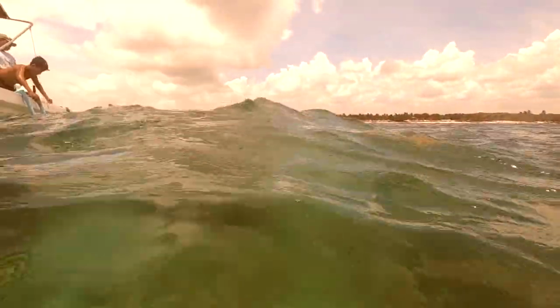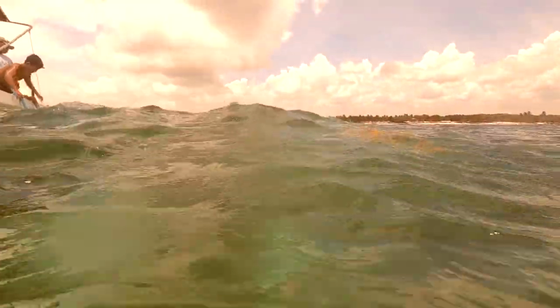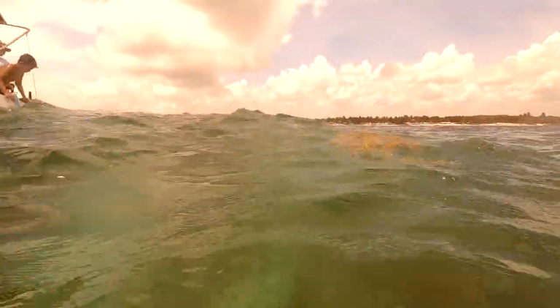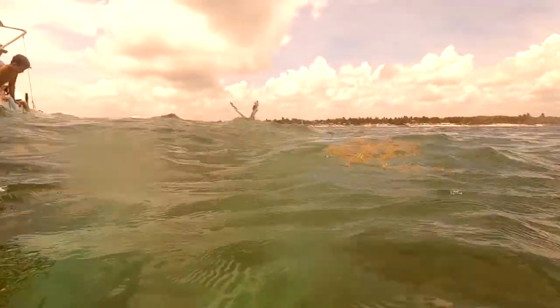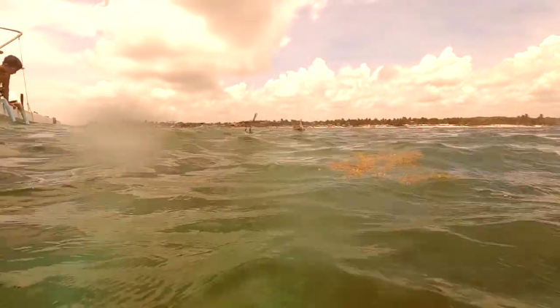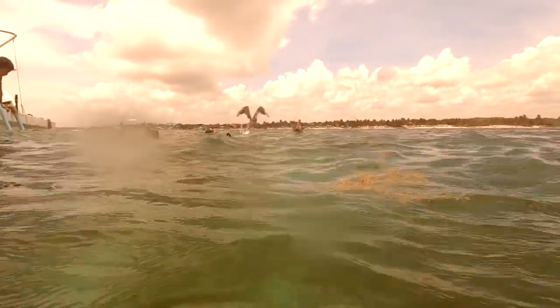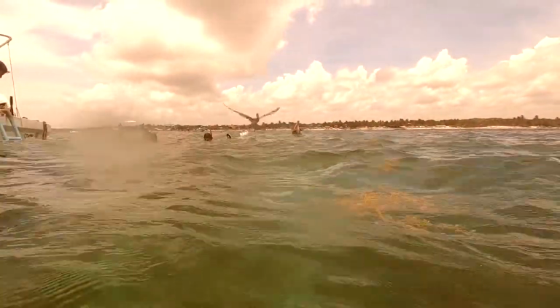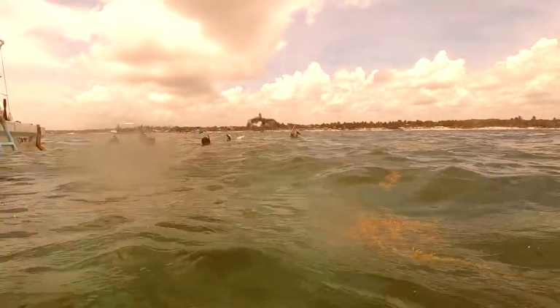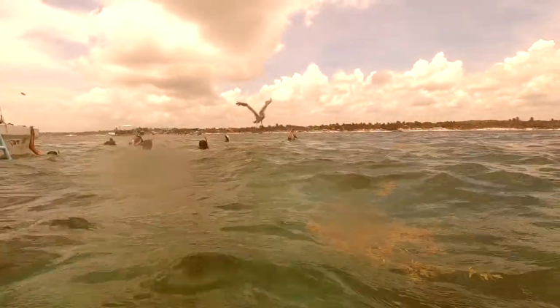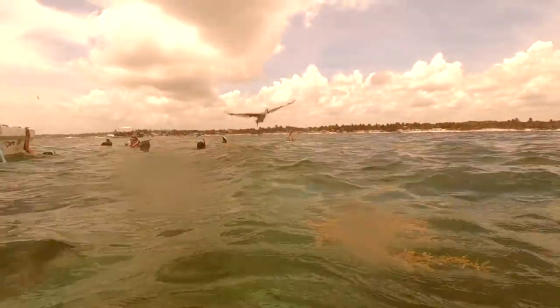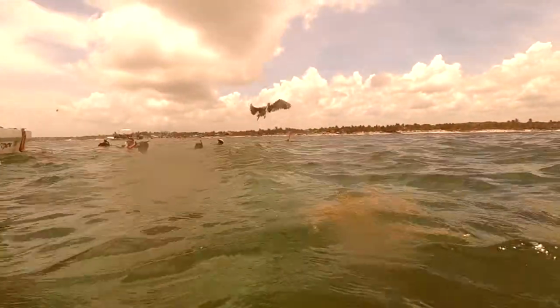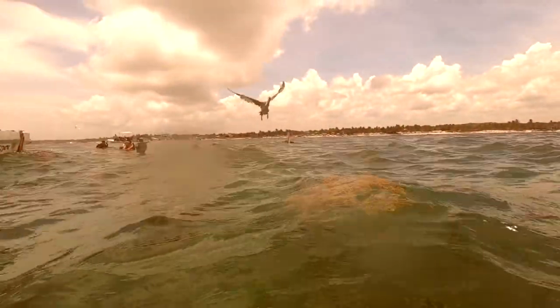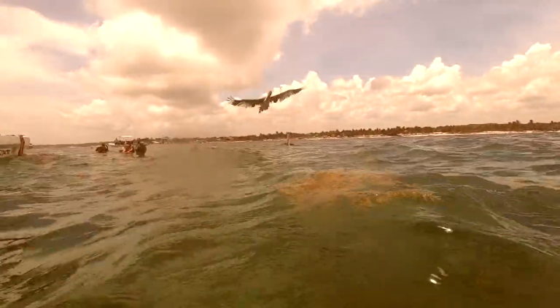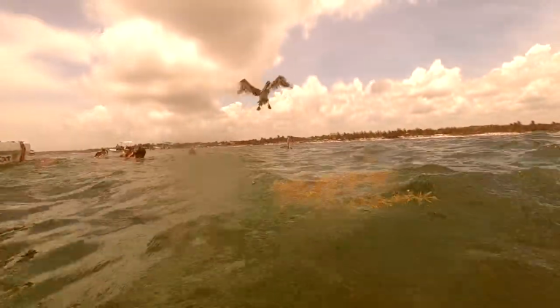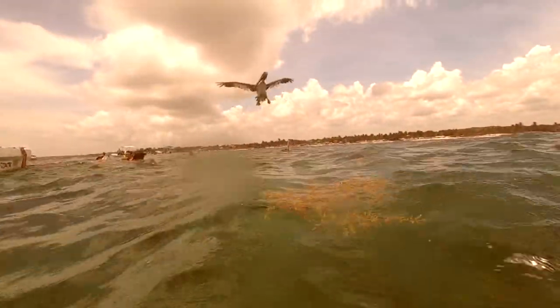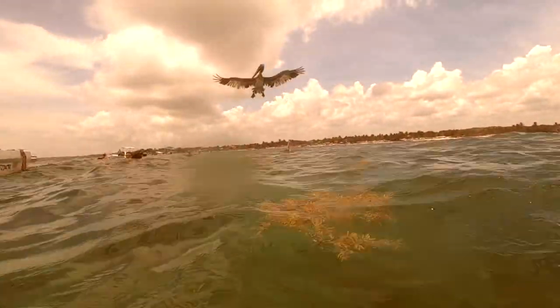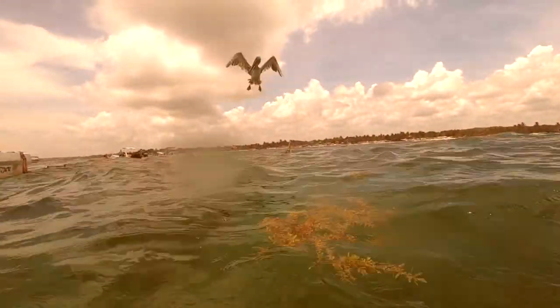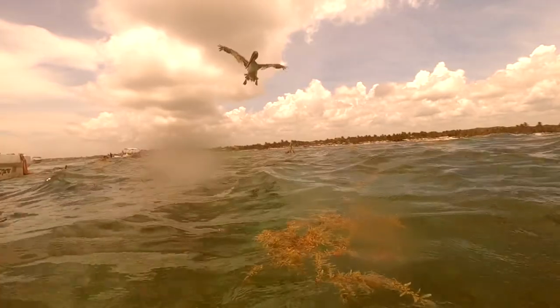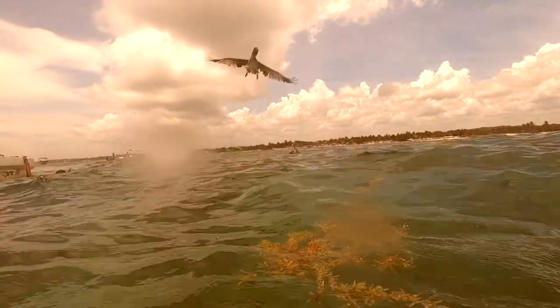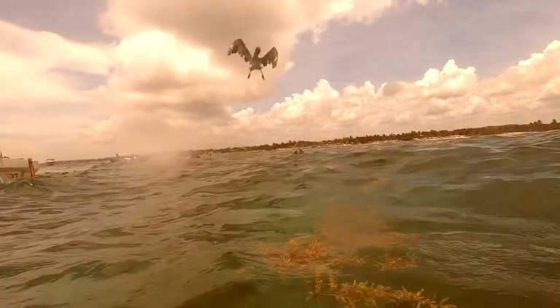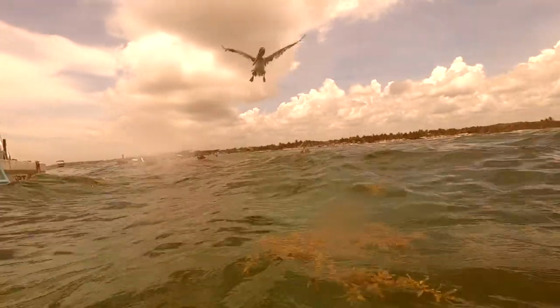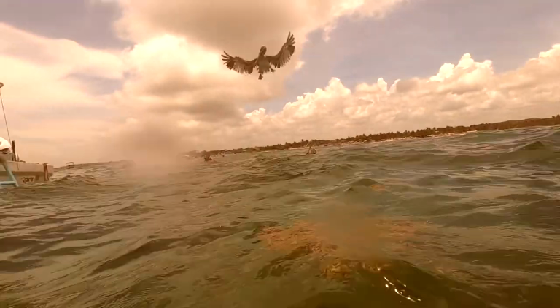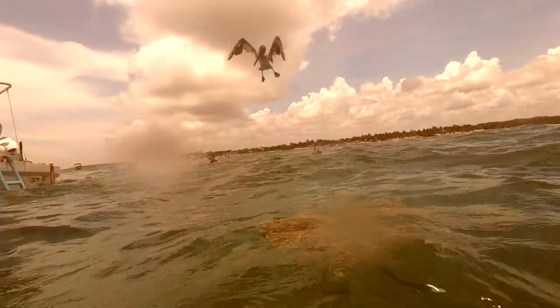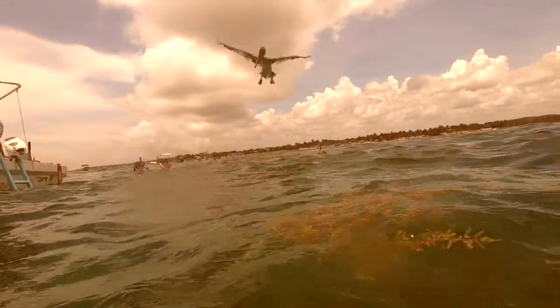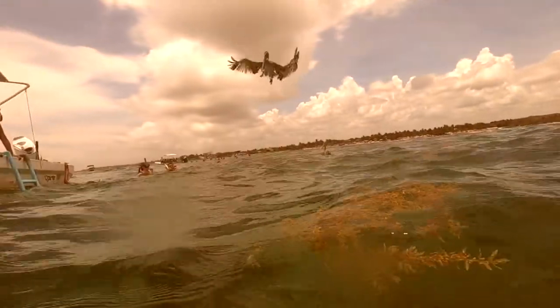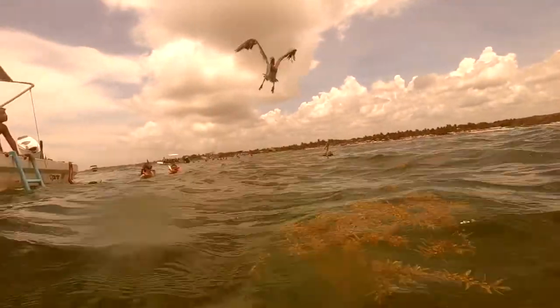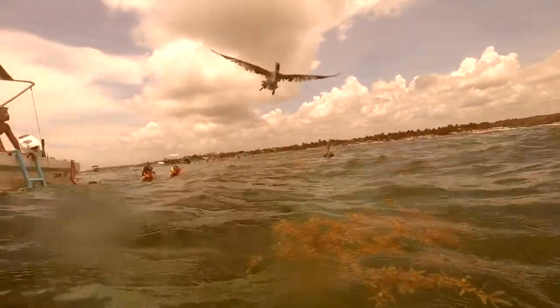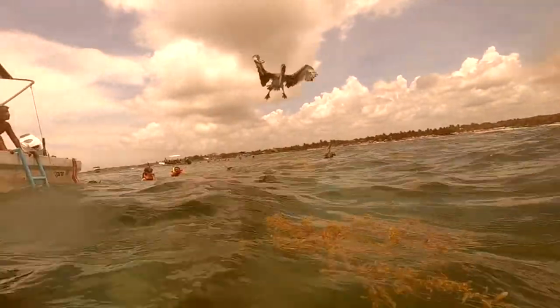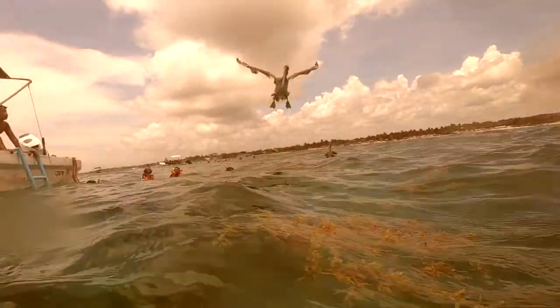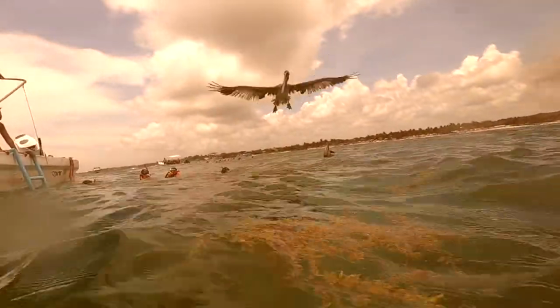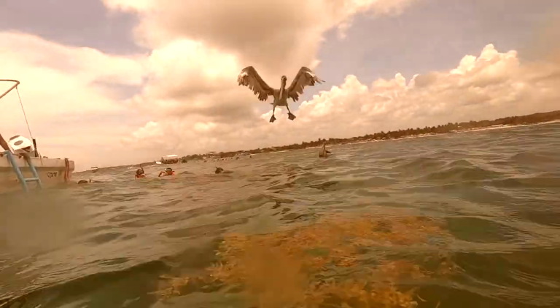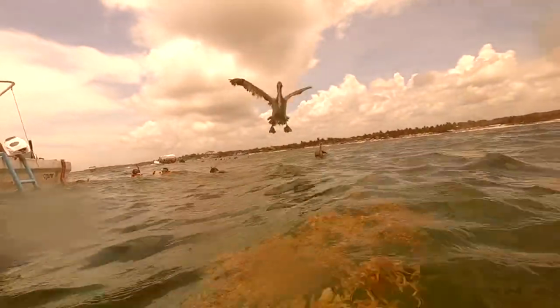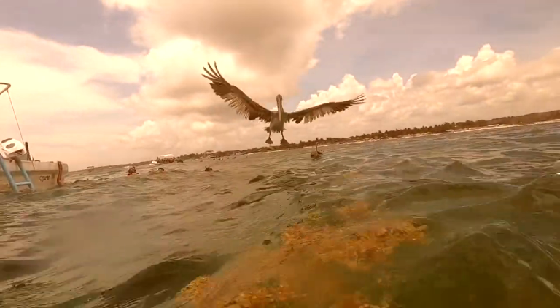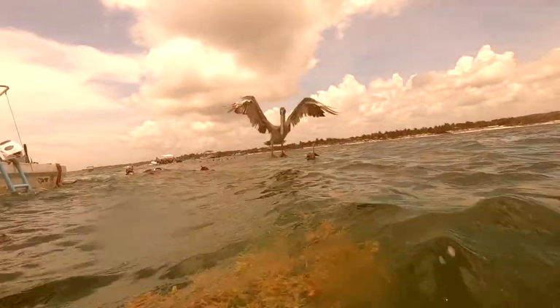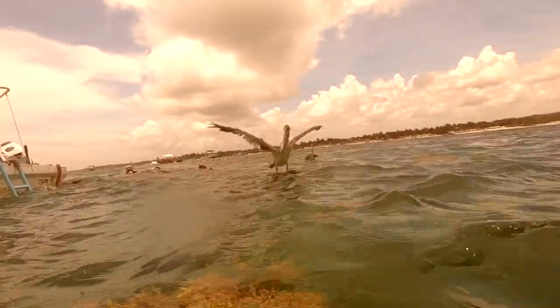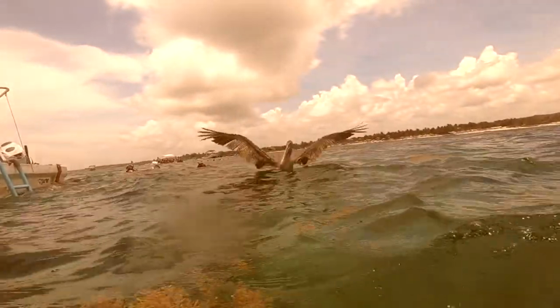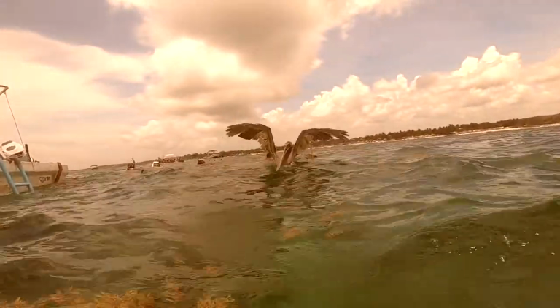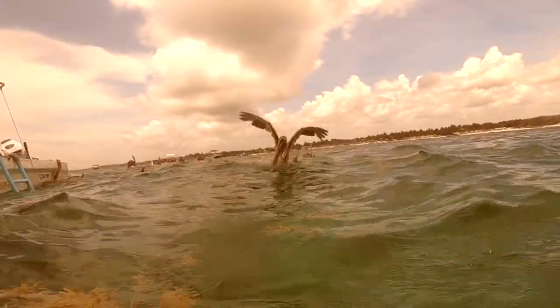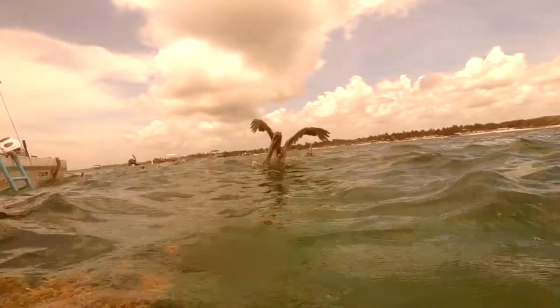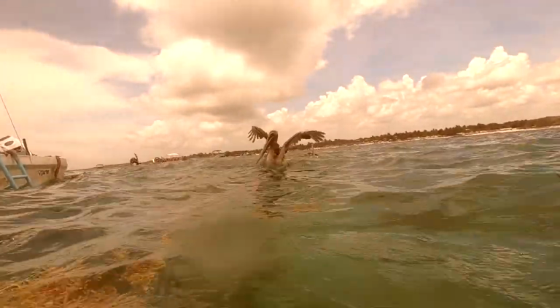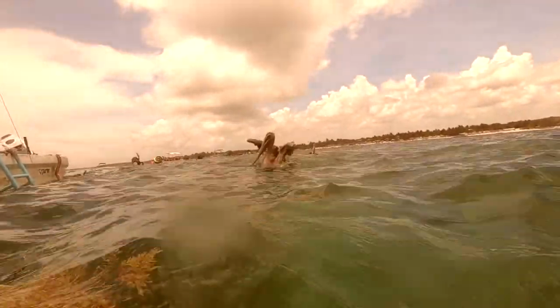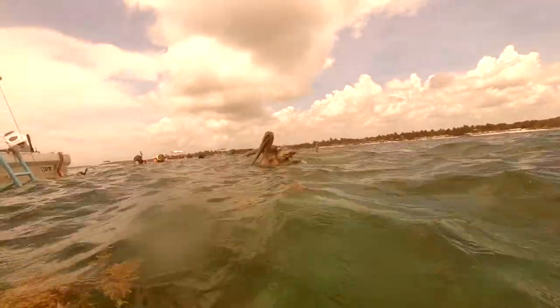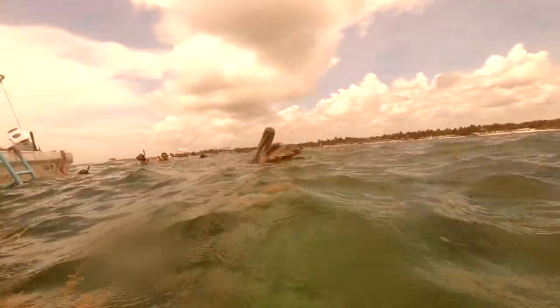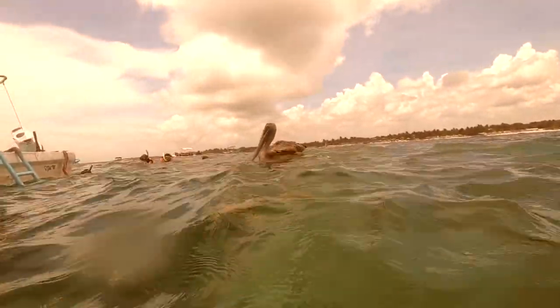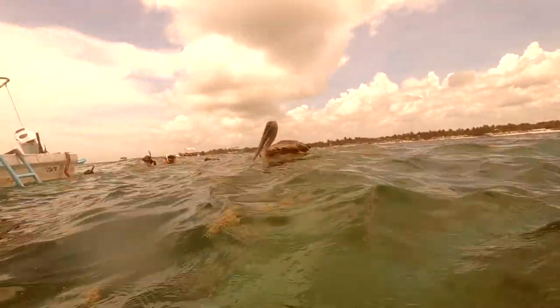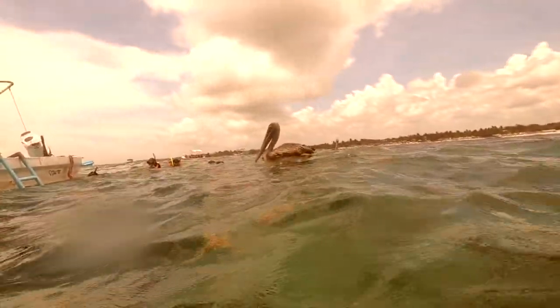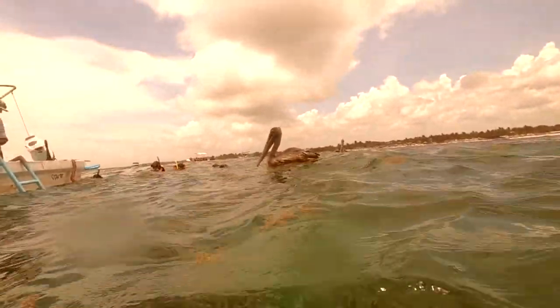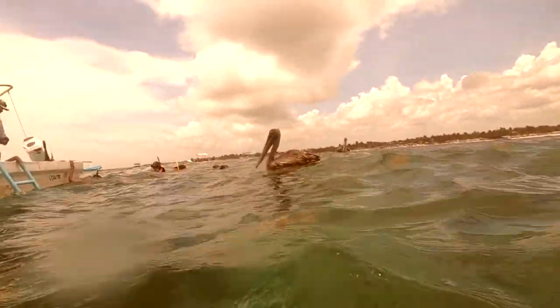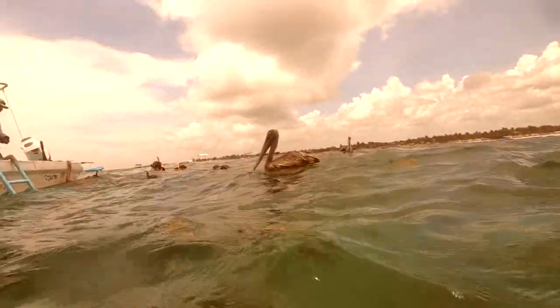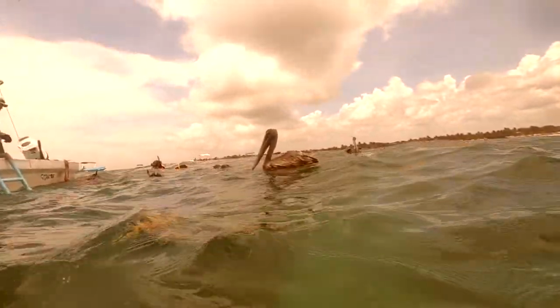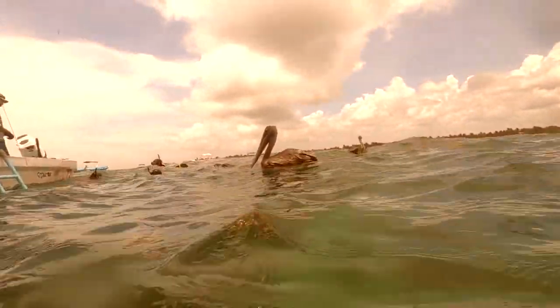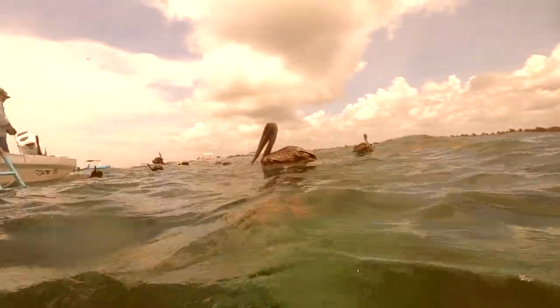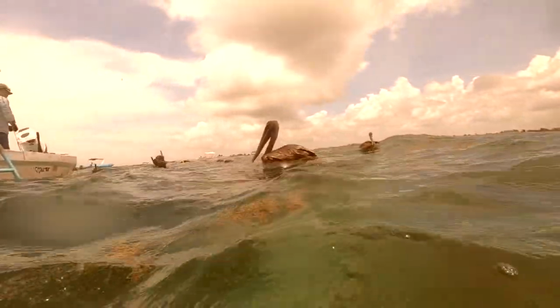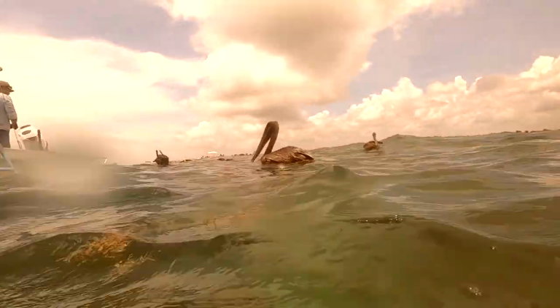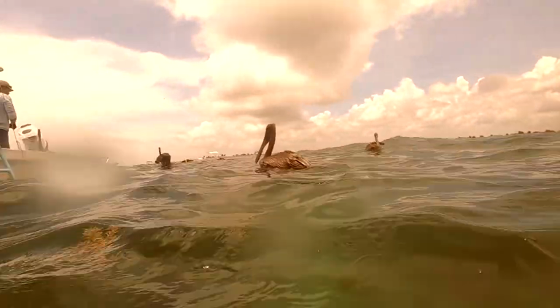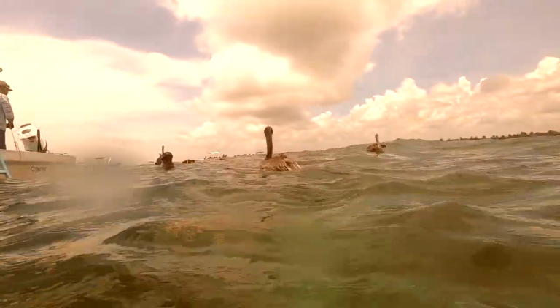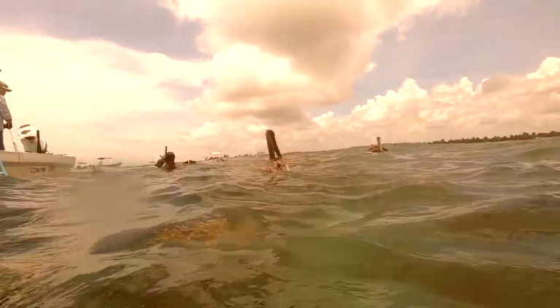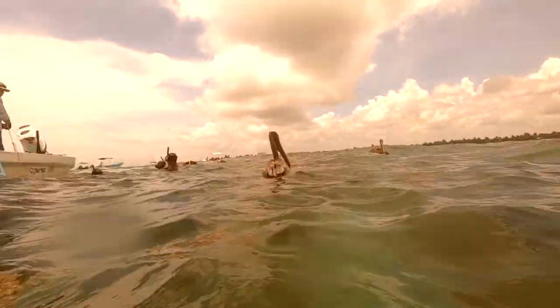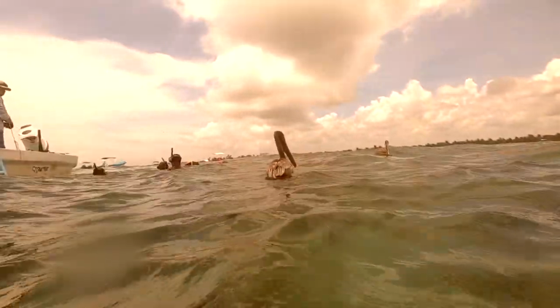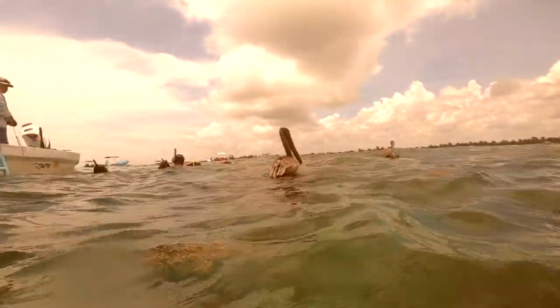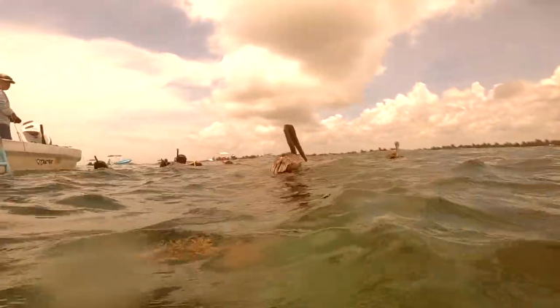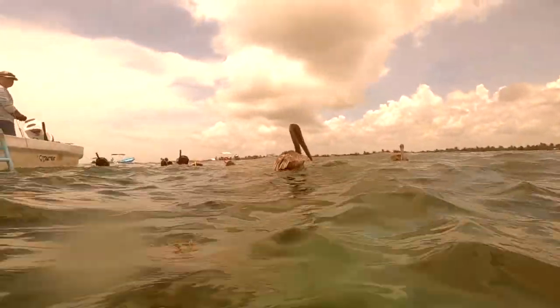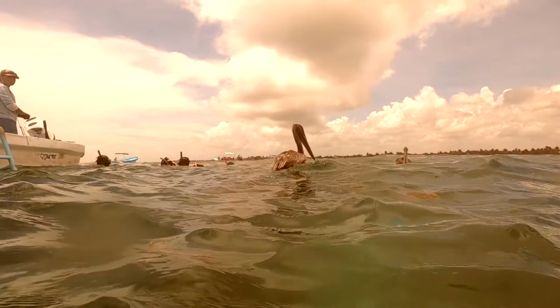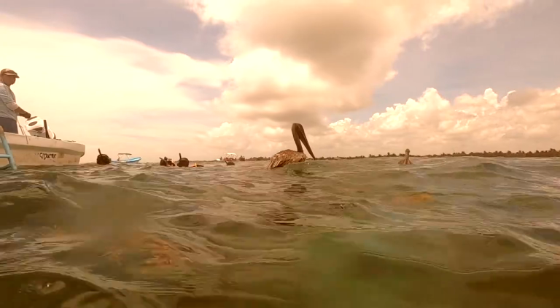Just be careful with the boats — the boats are close. Look at the pelican!